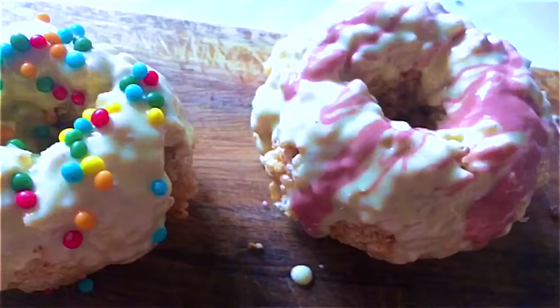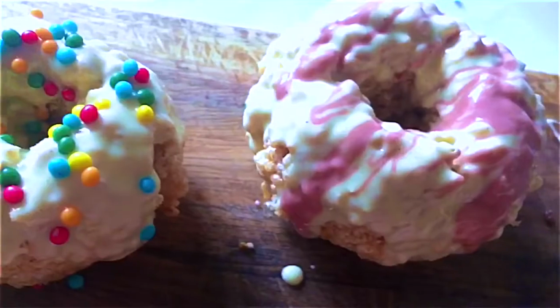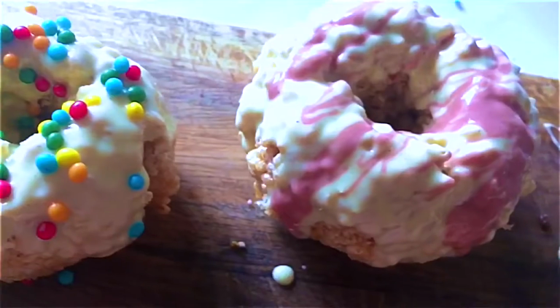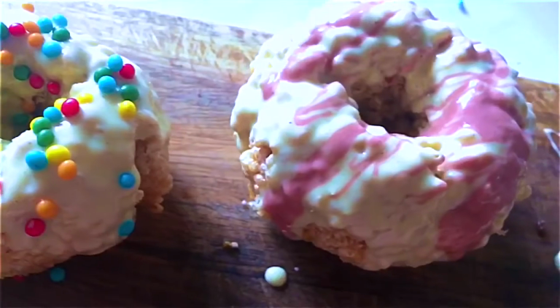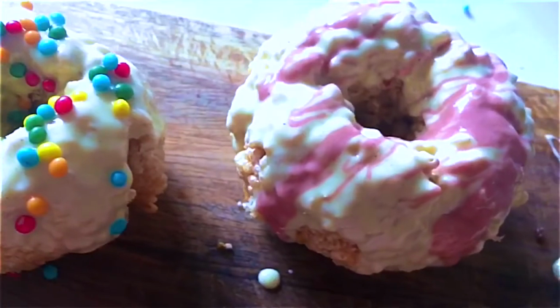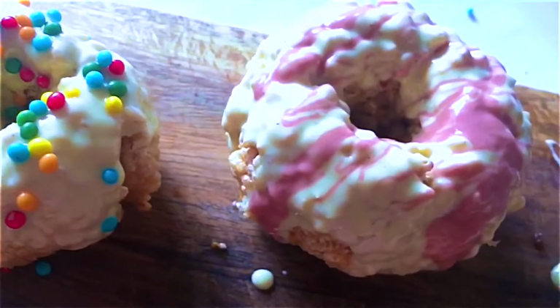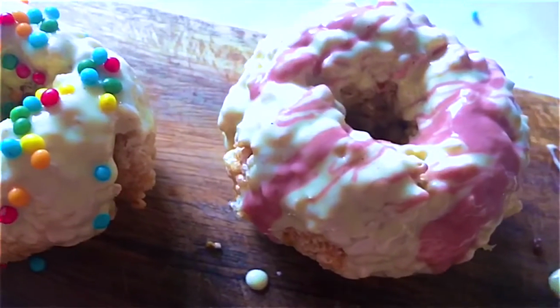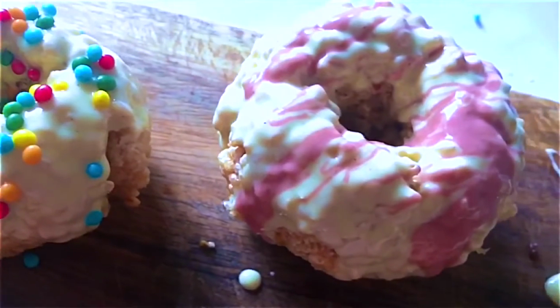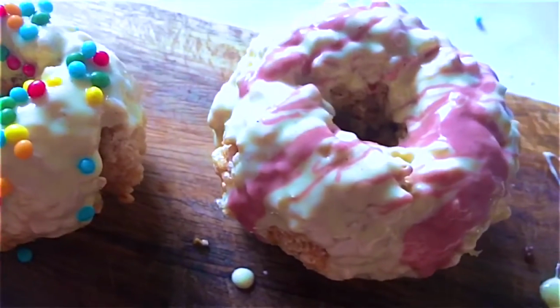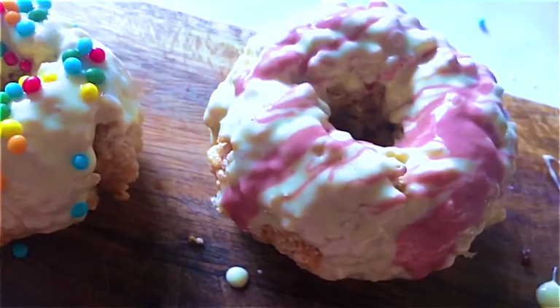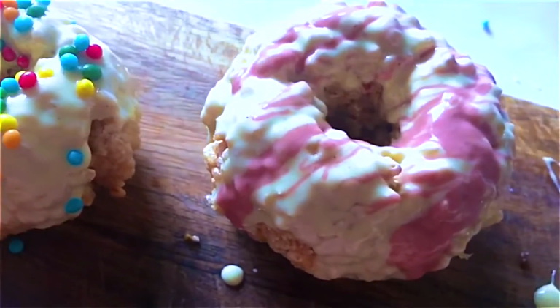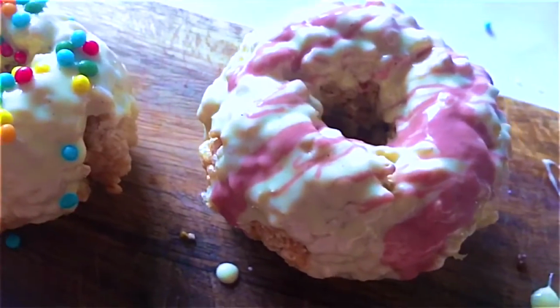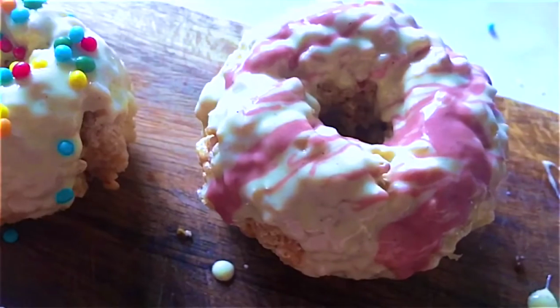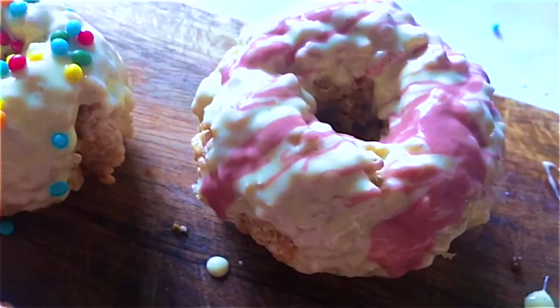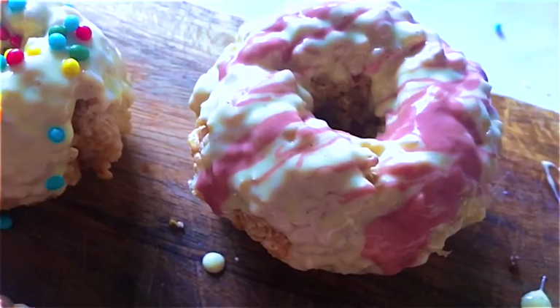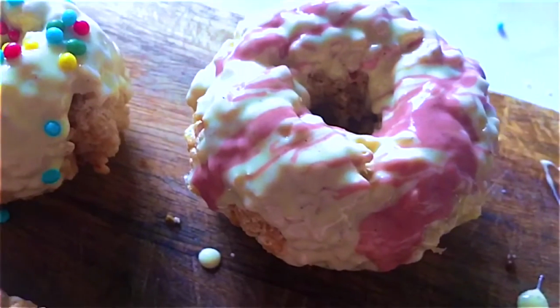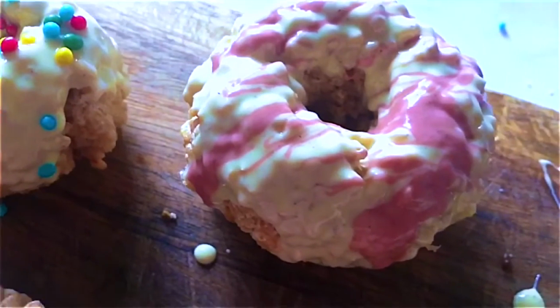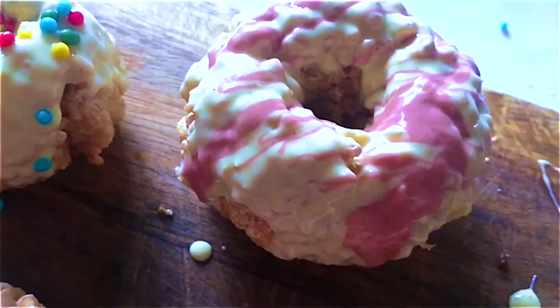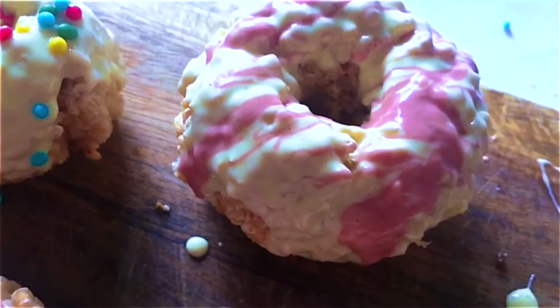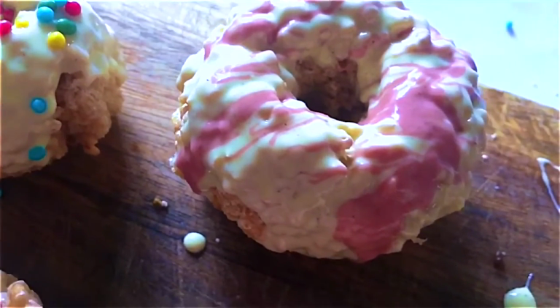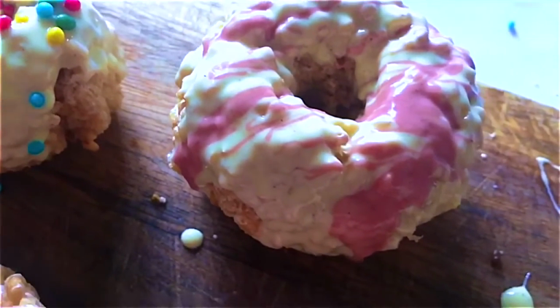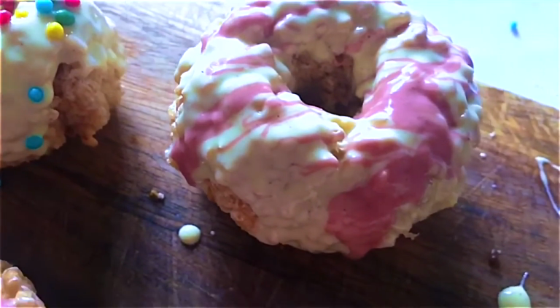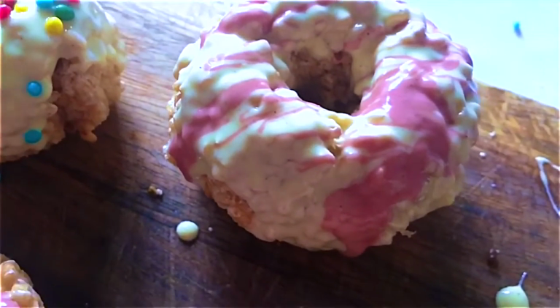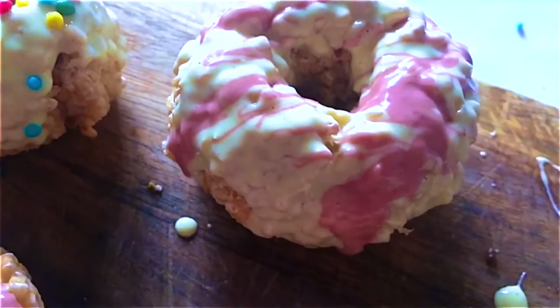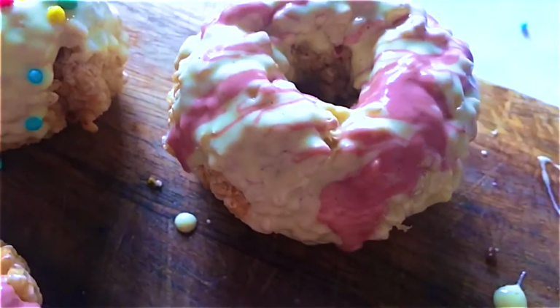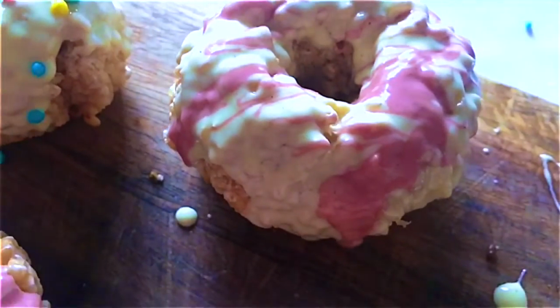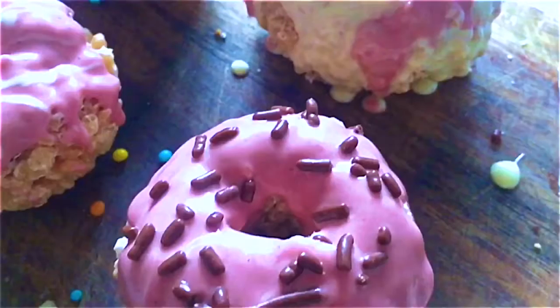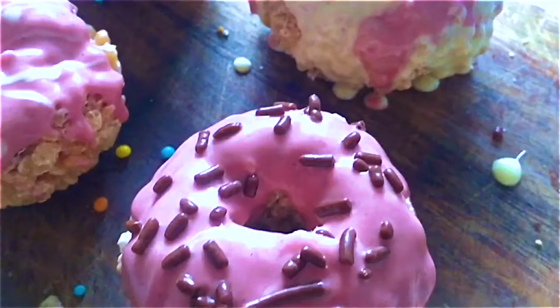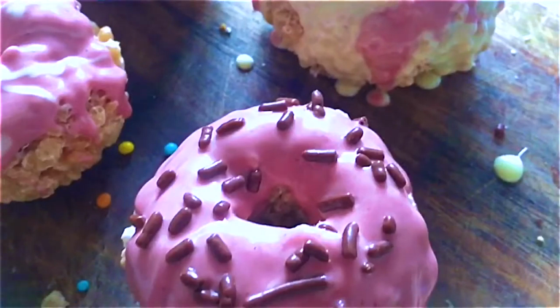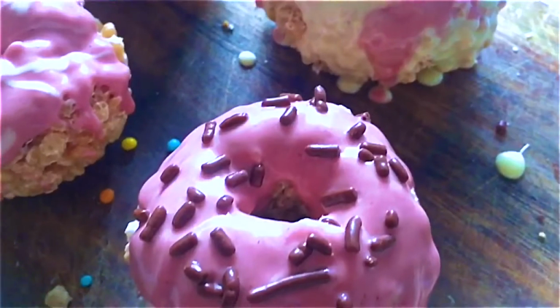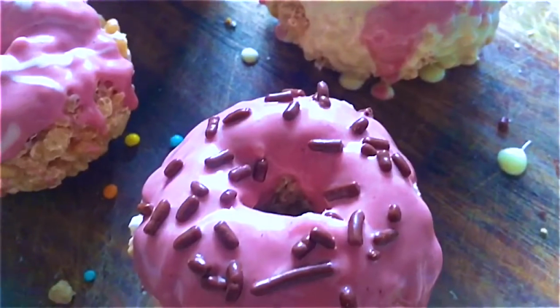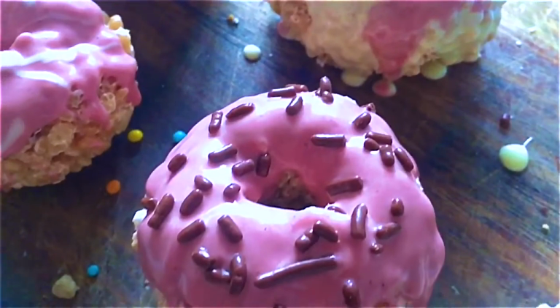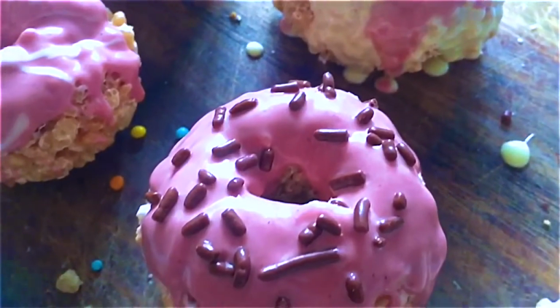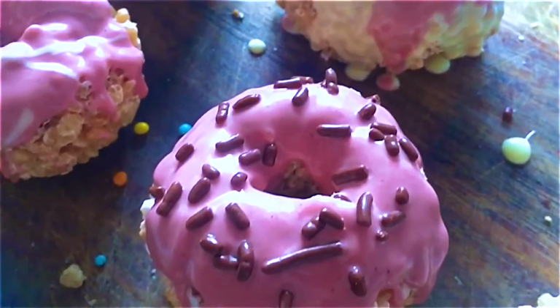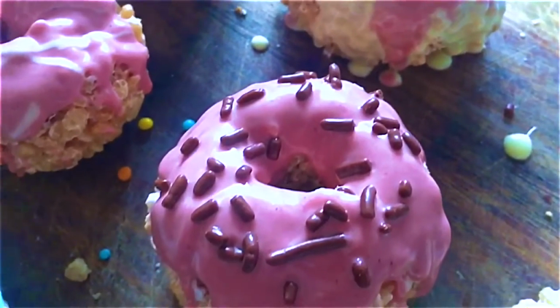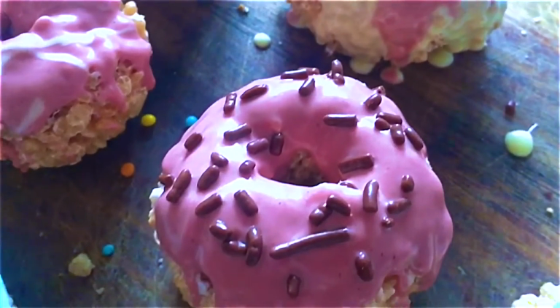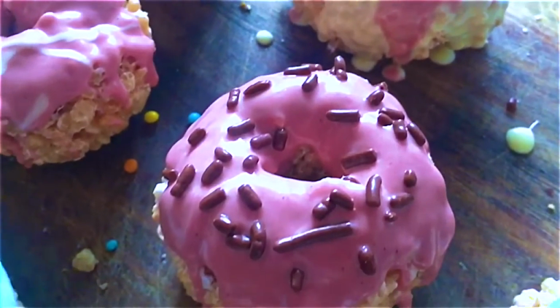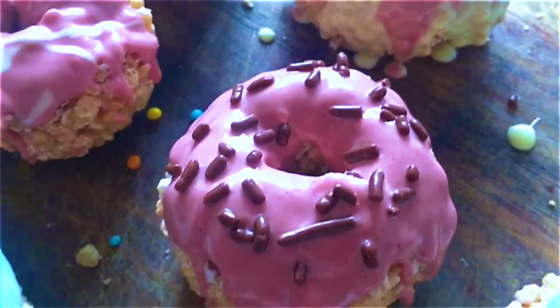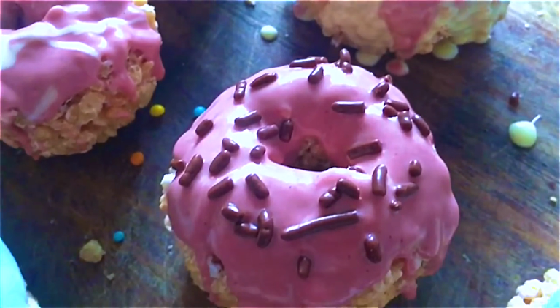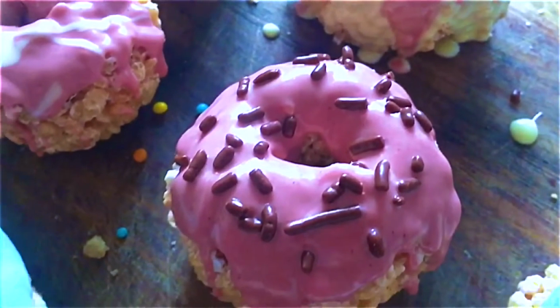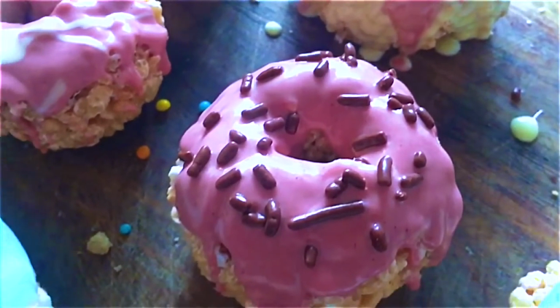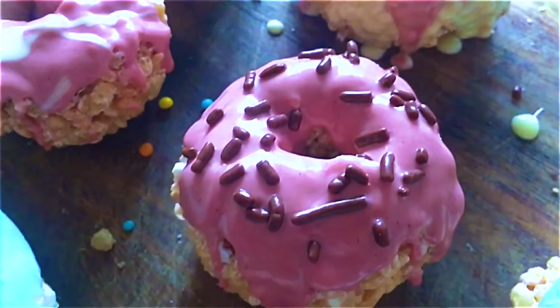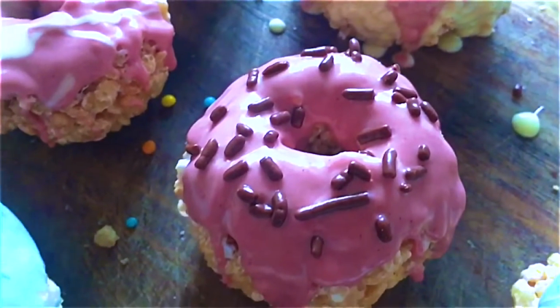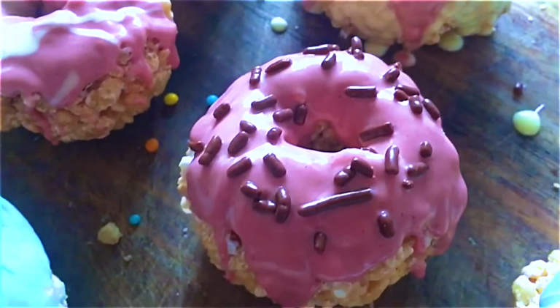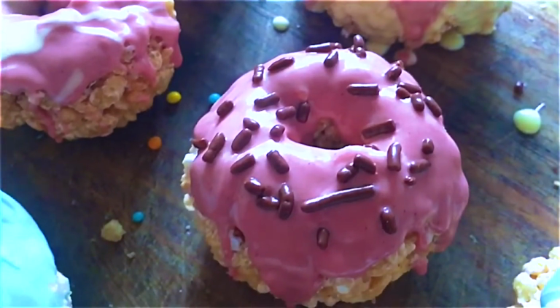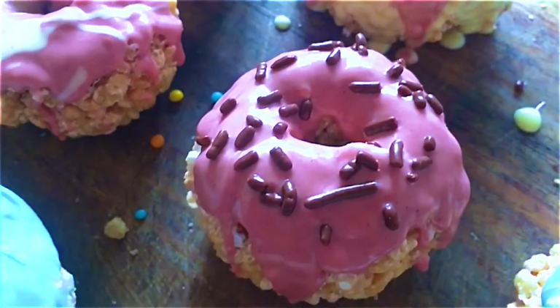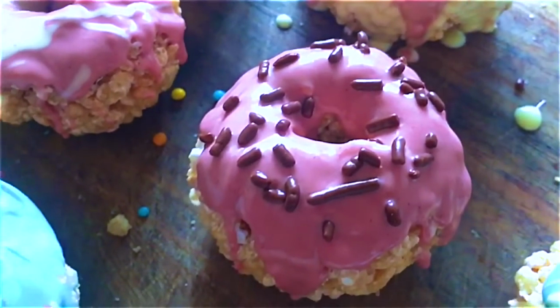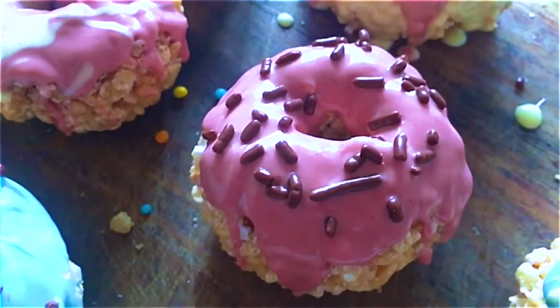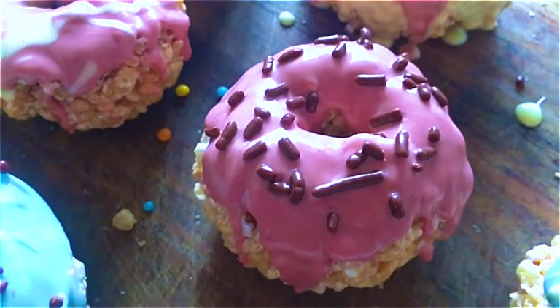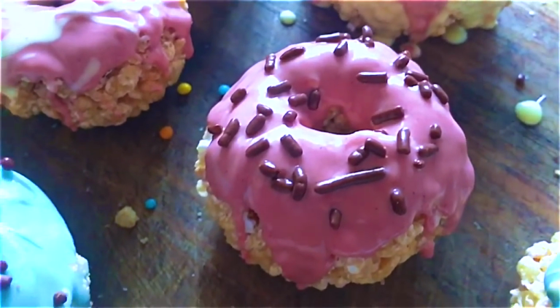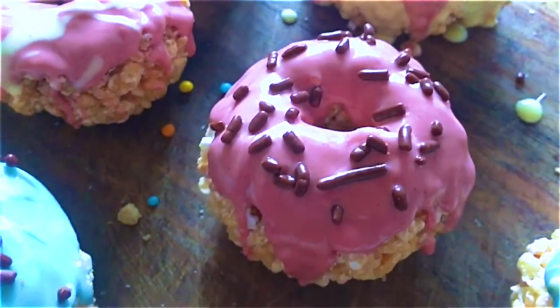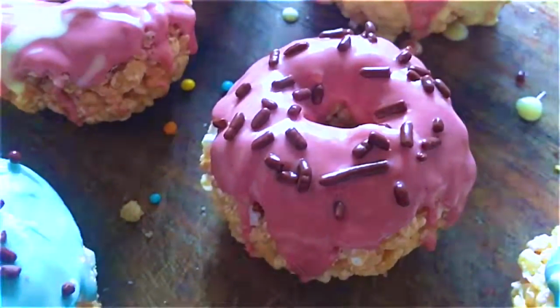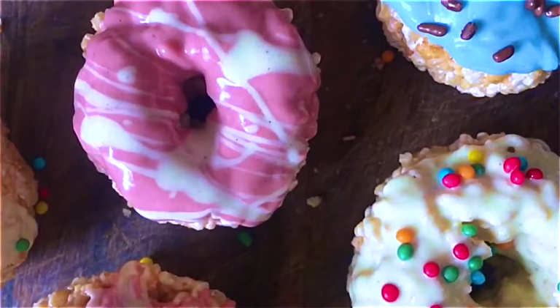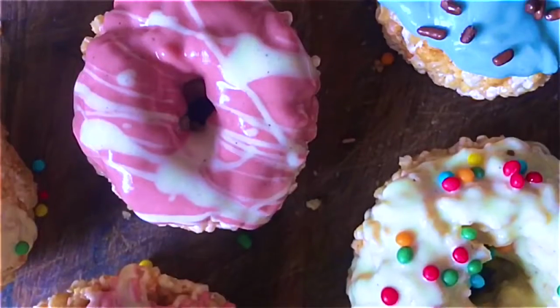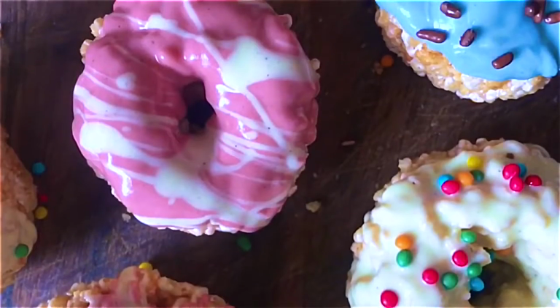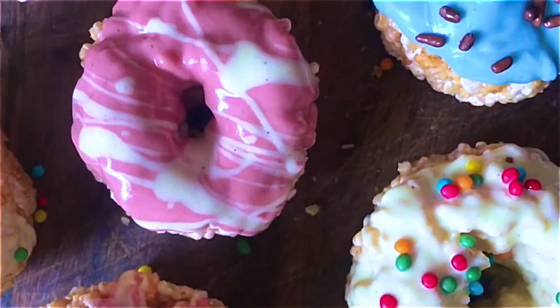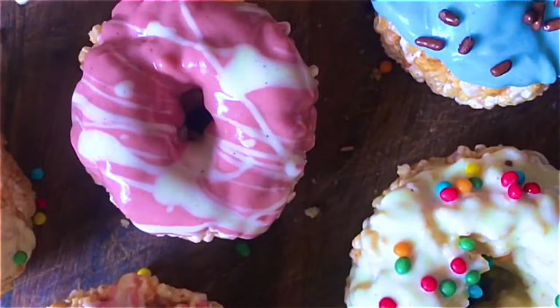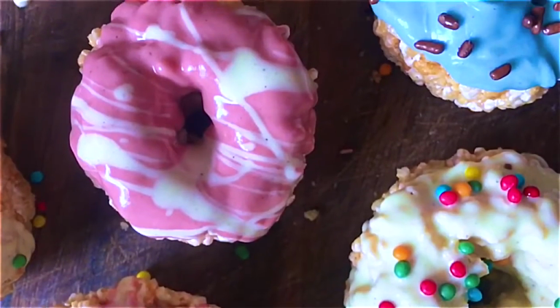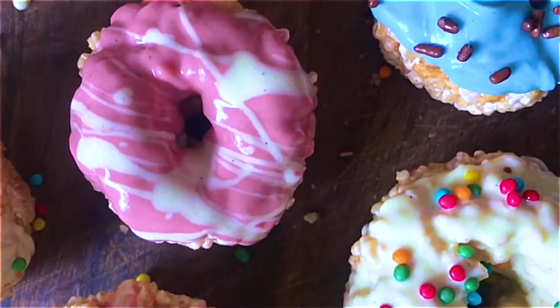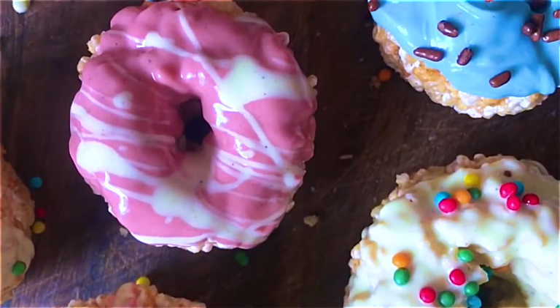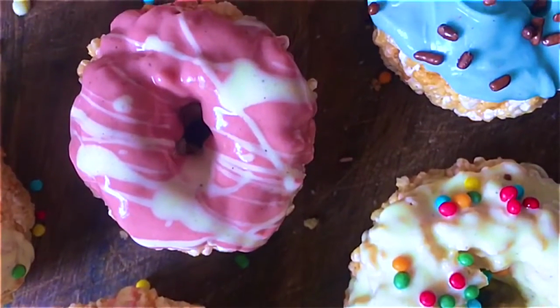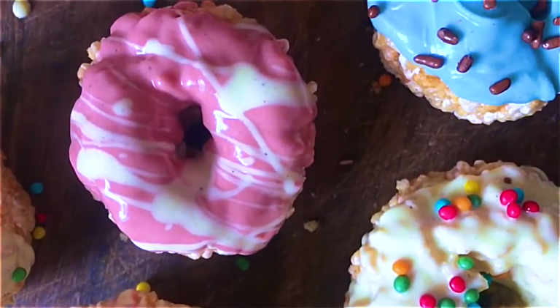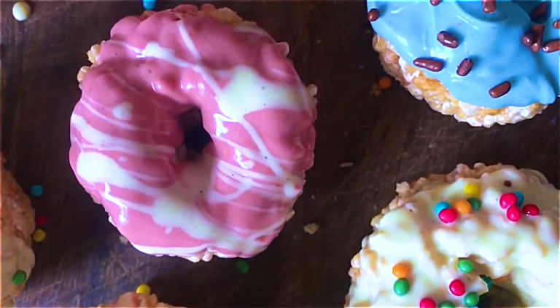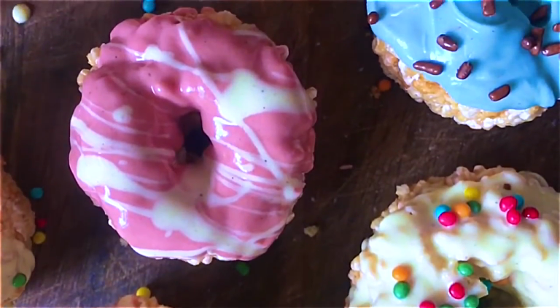As always, everything that you need will be in the description bar down below and don't forget to subscribe for more DIYs.